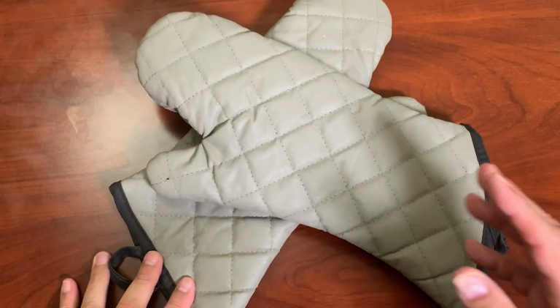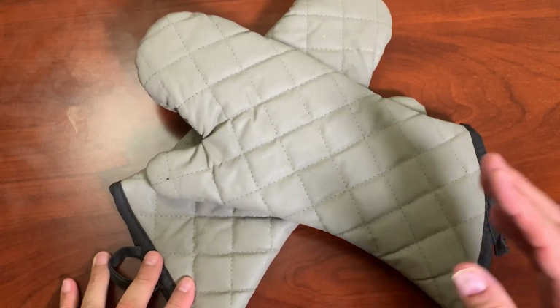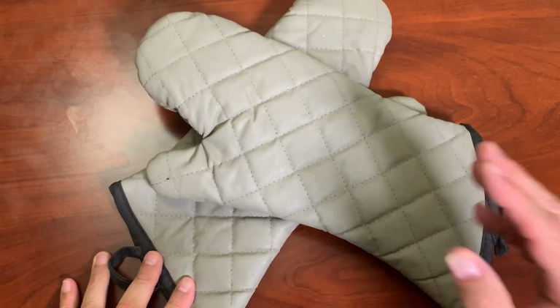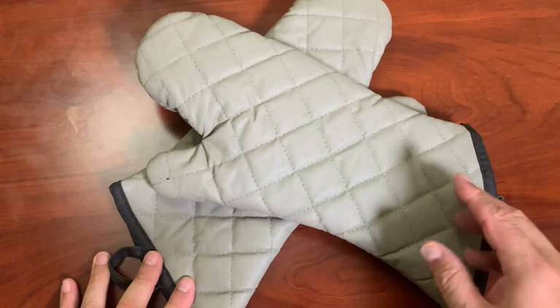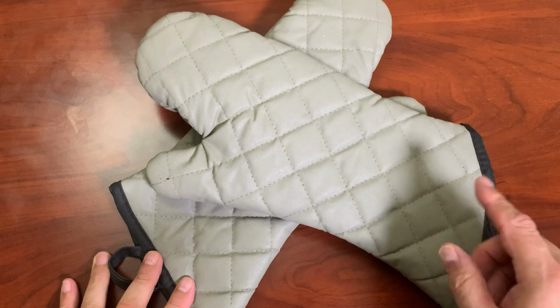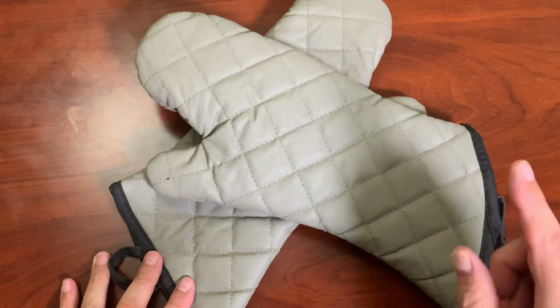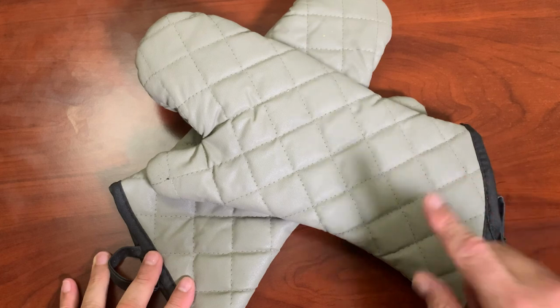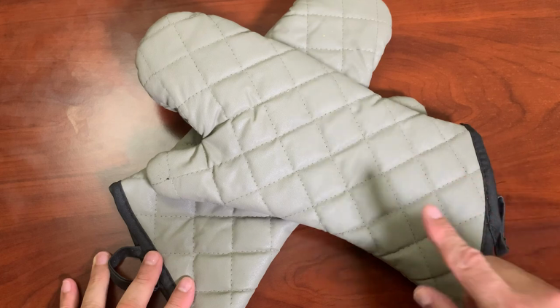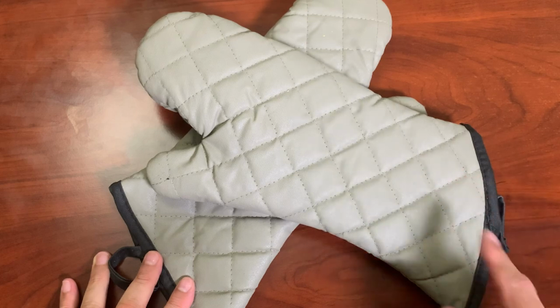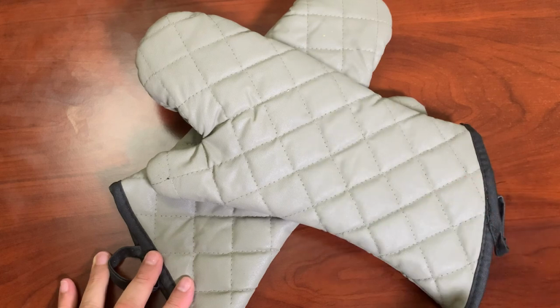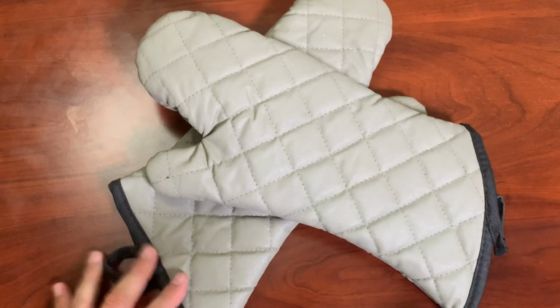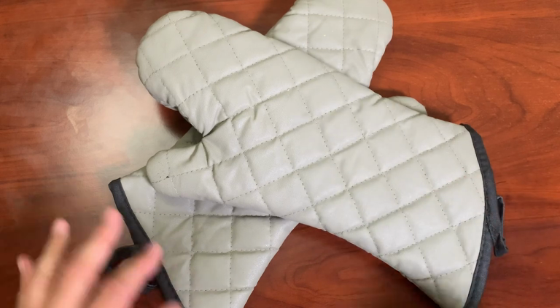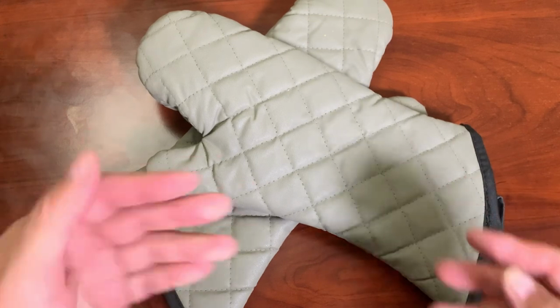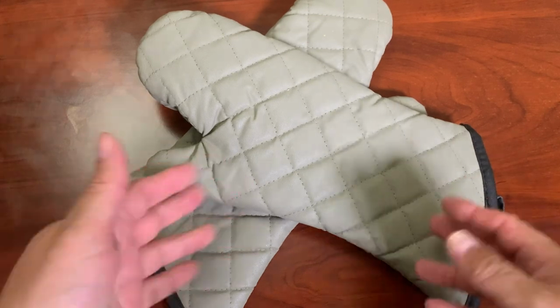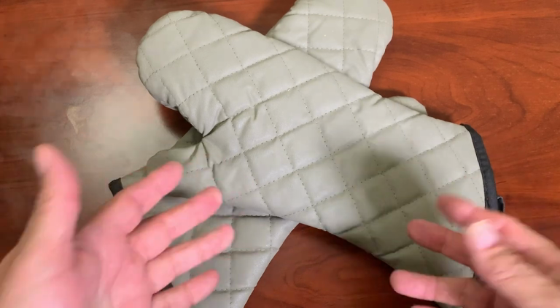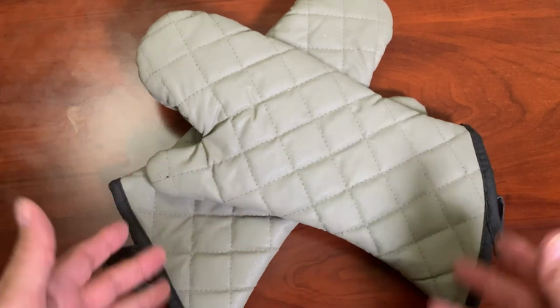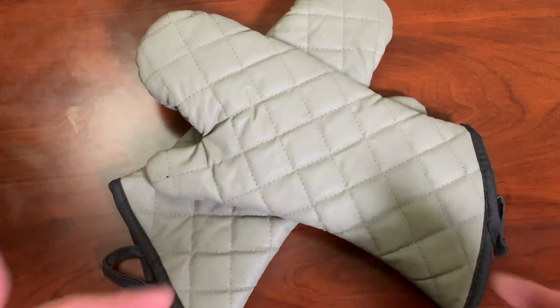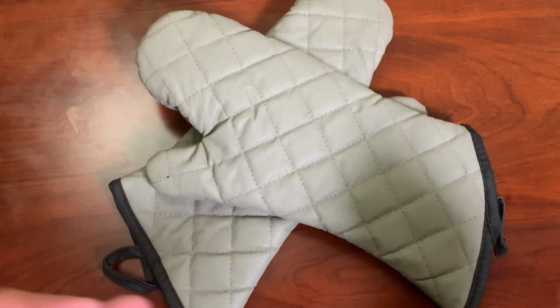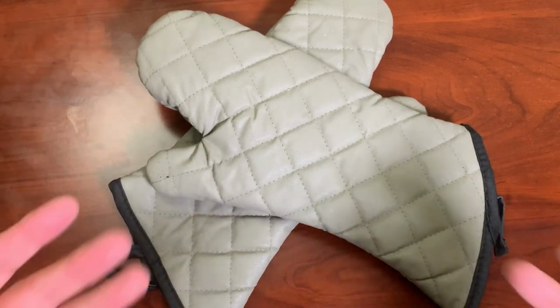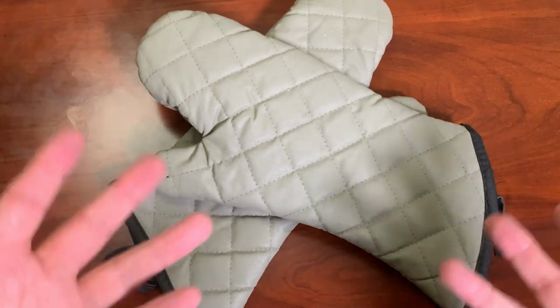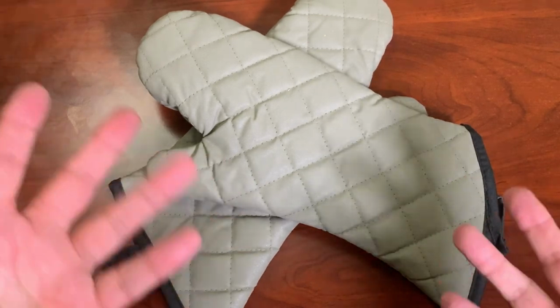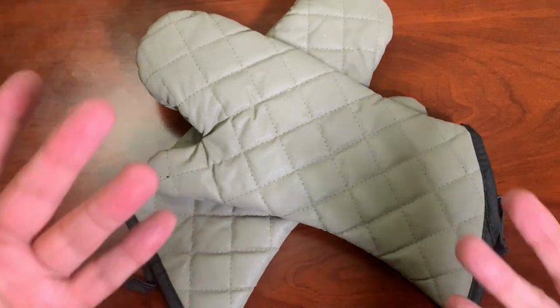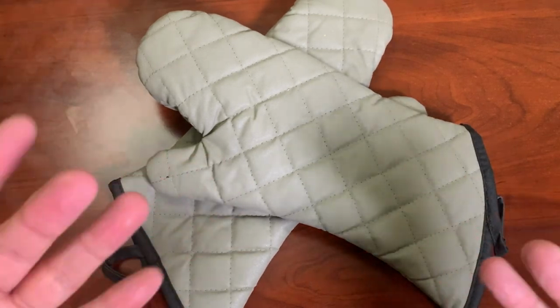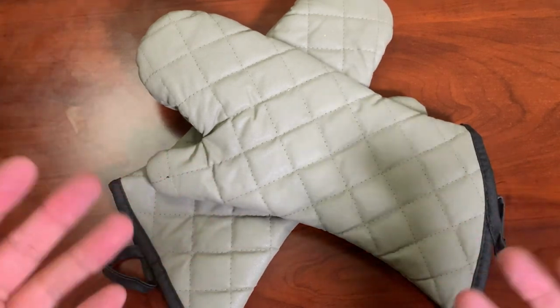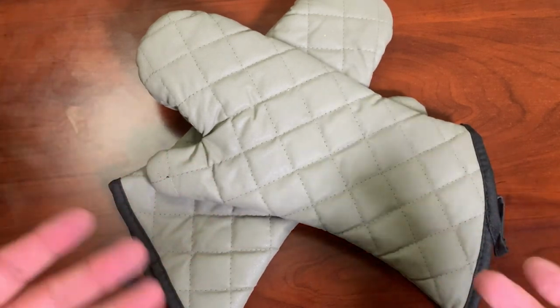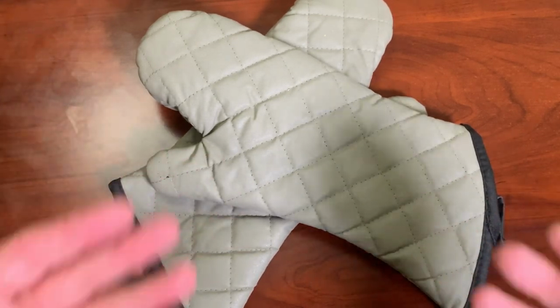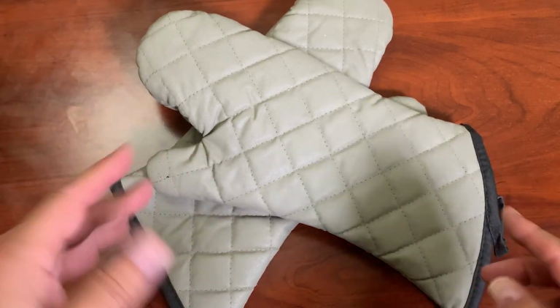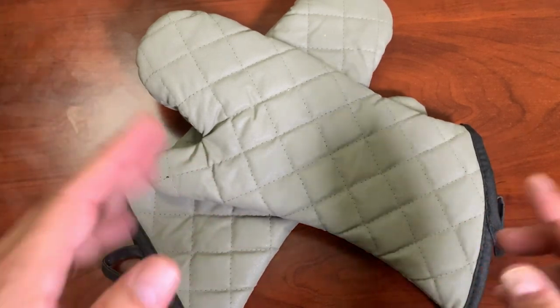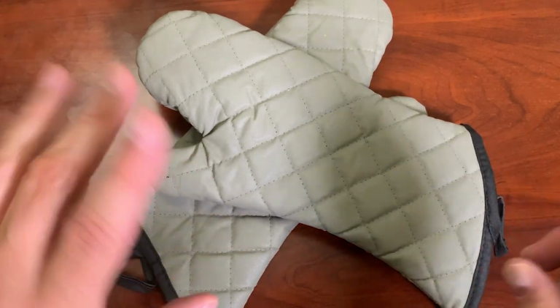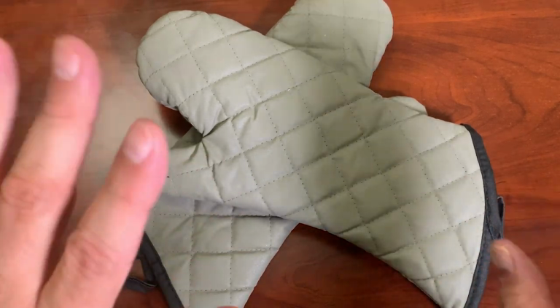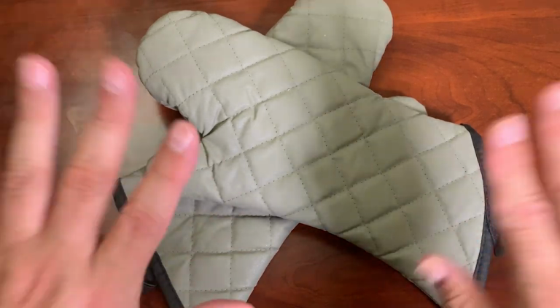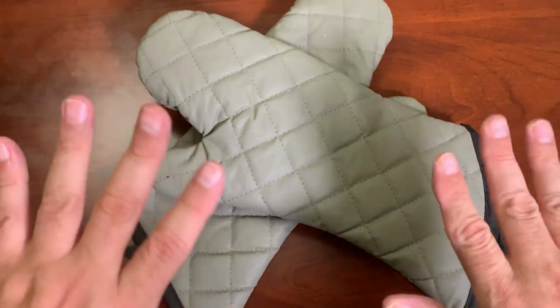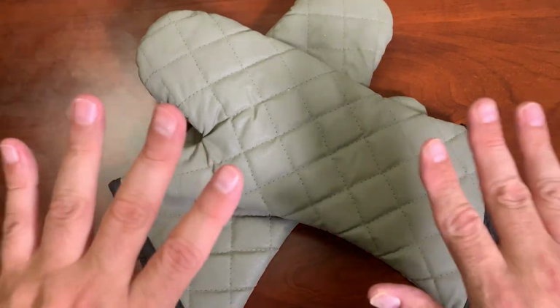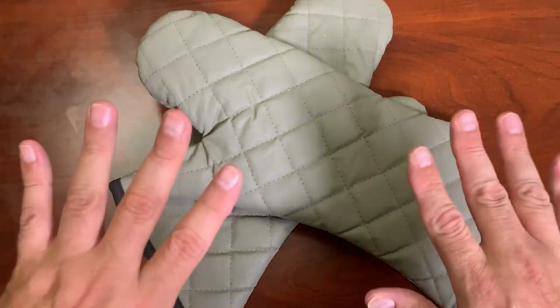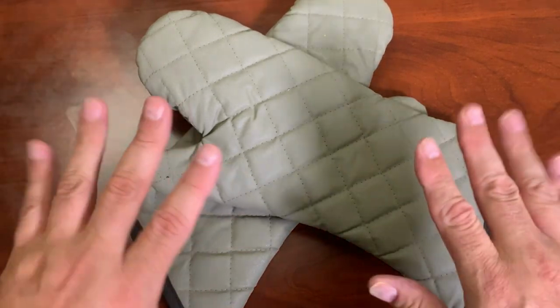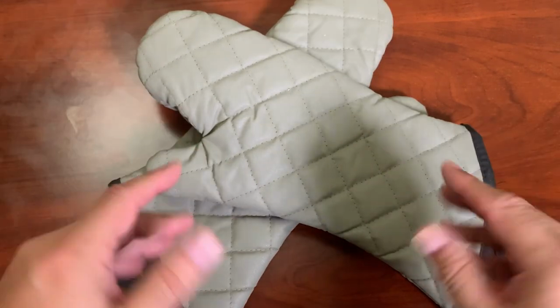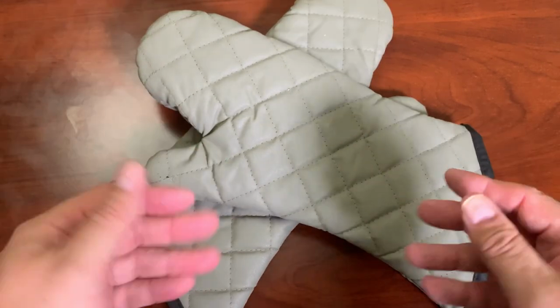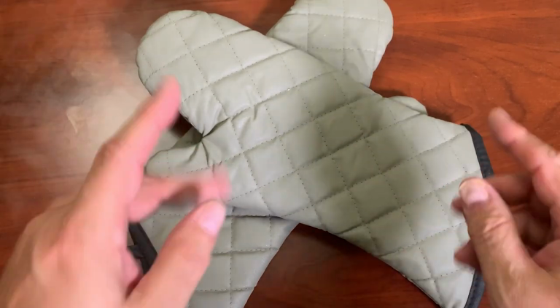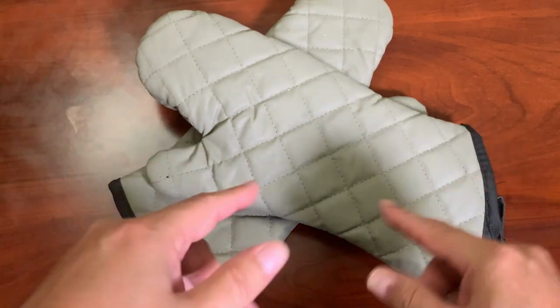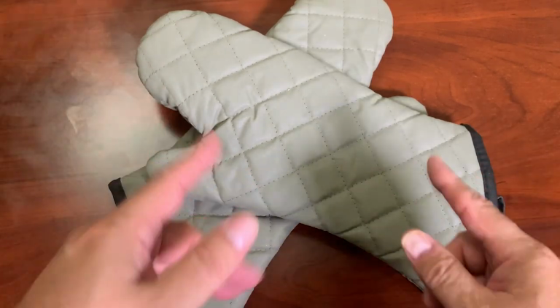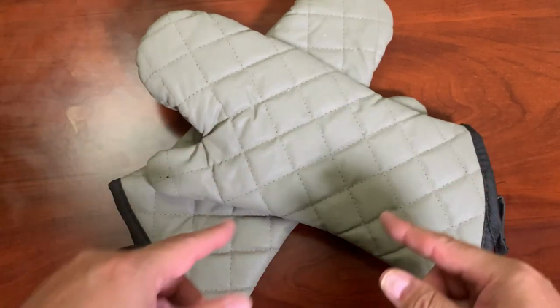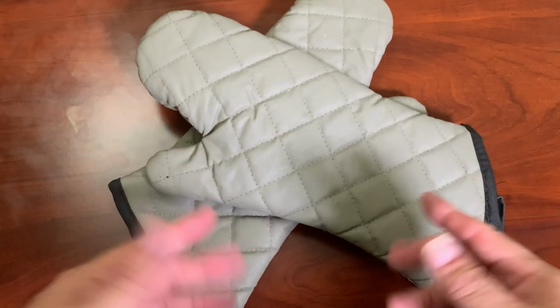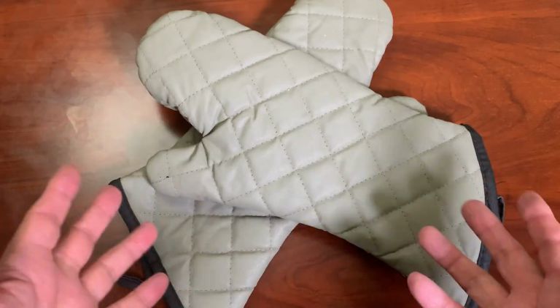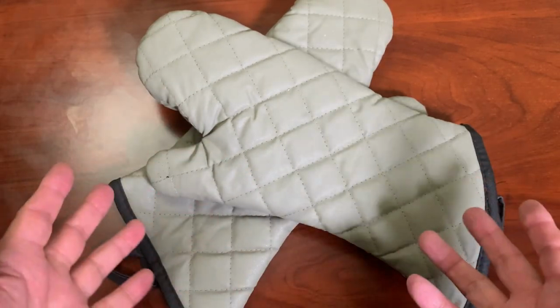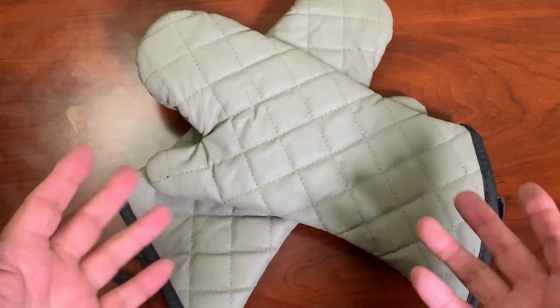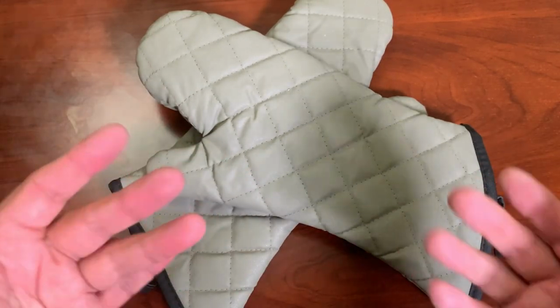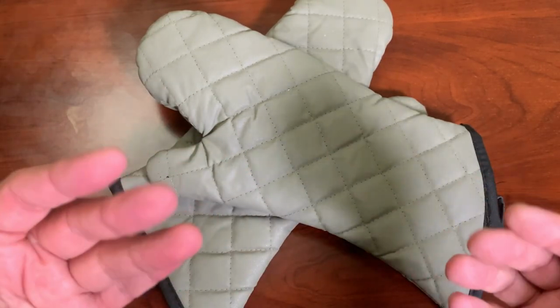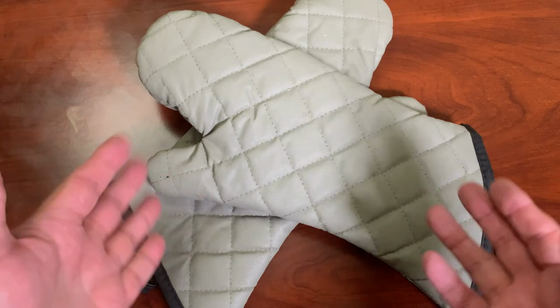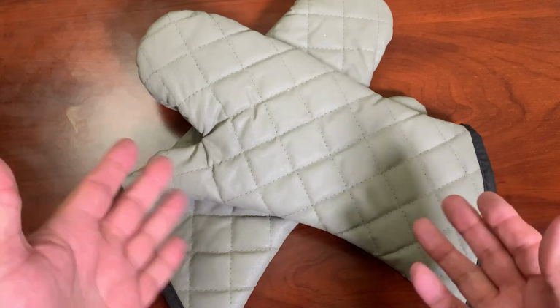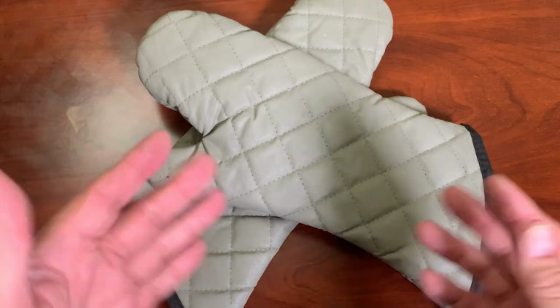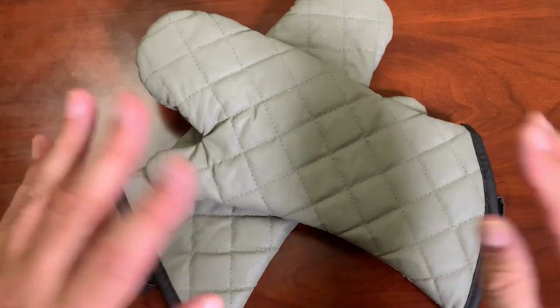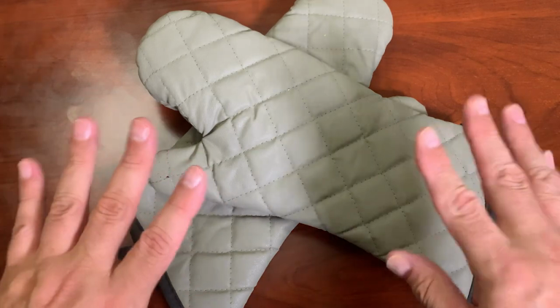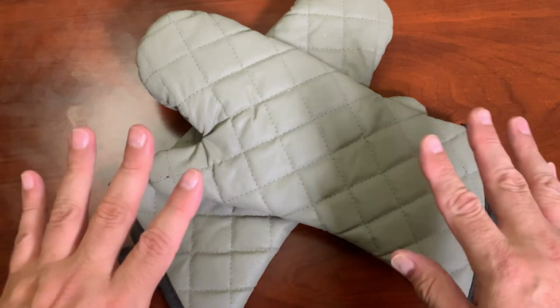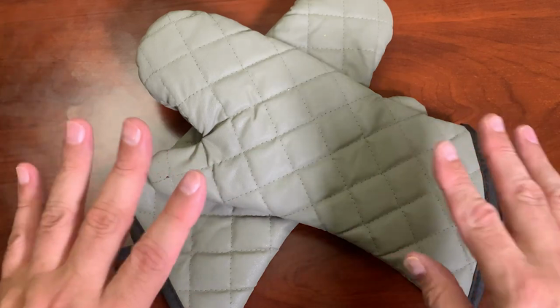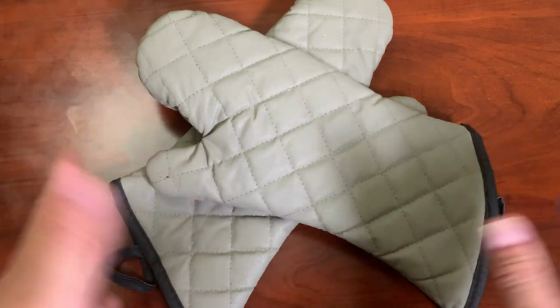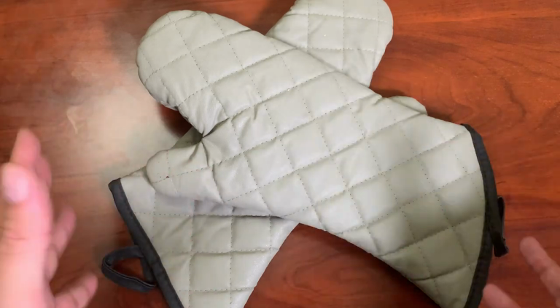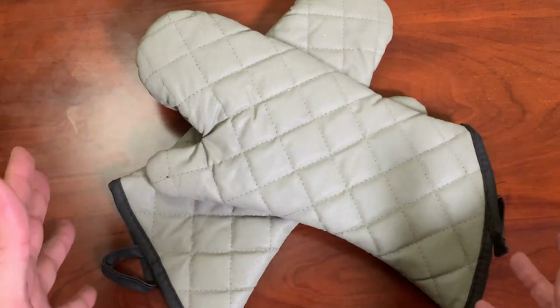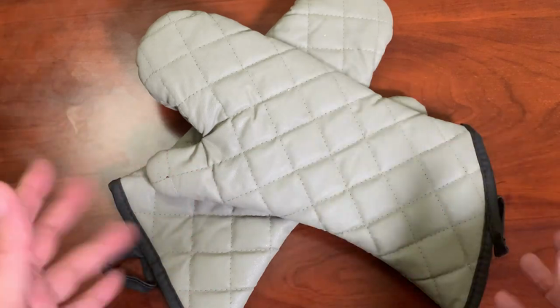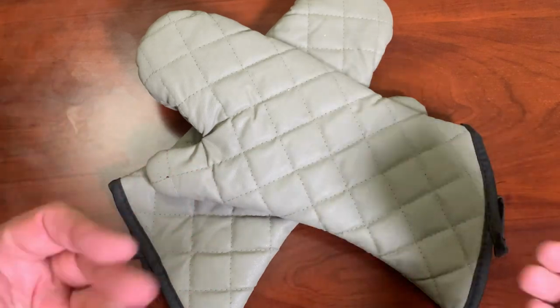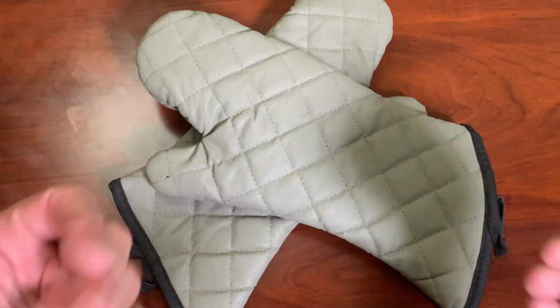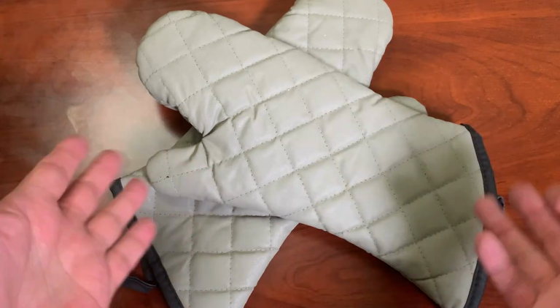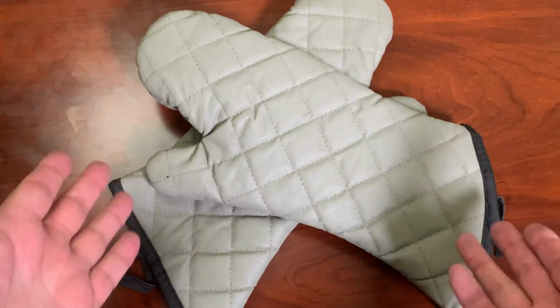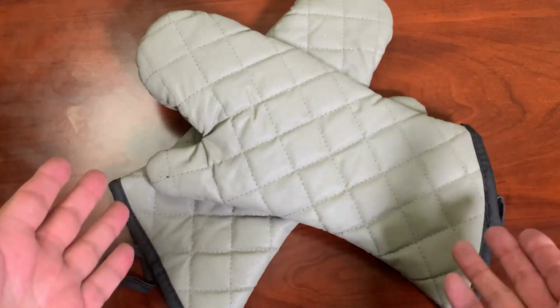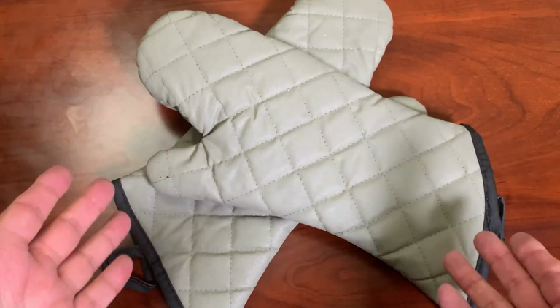These will help protect your hands because they are really heavy duty, as you can see — heavy duty.